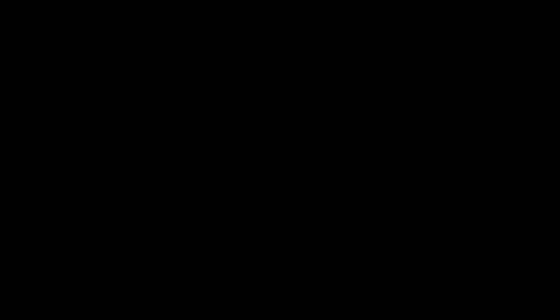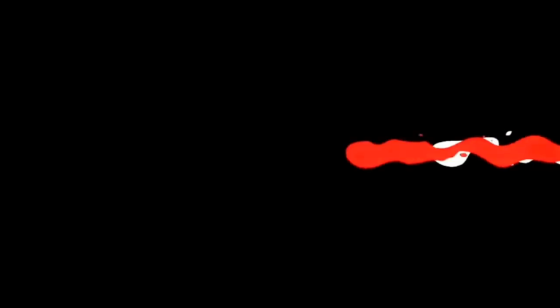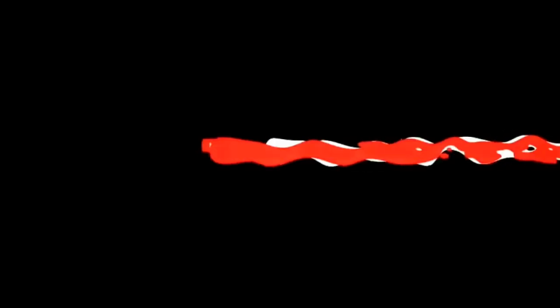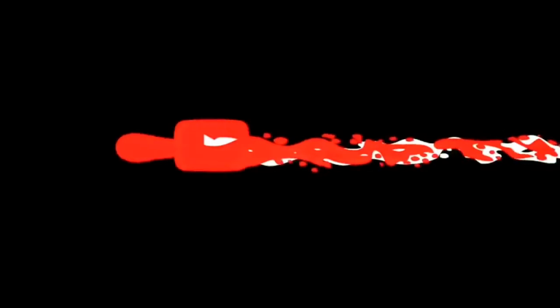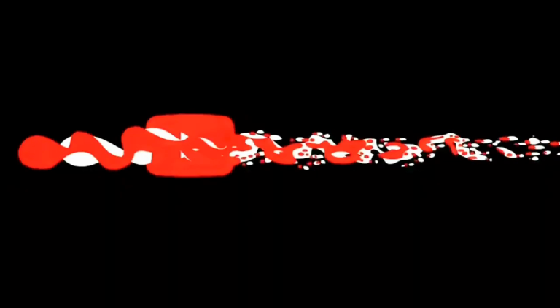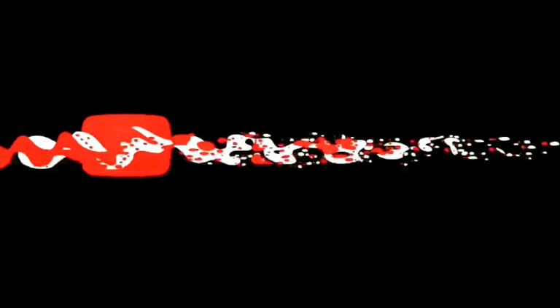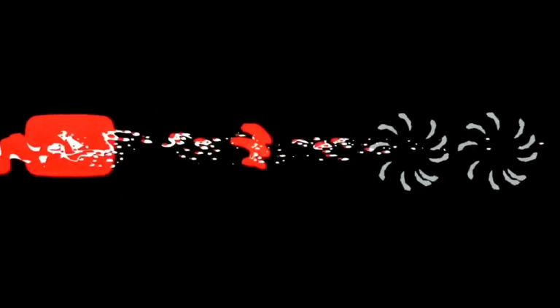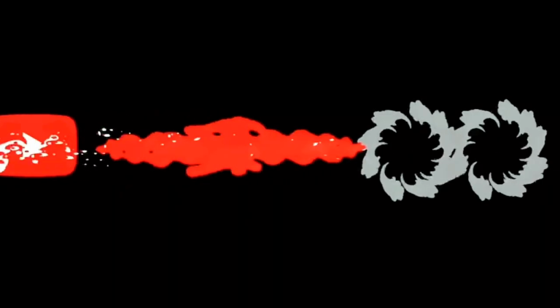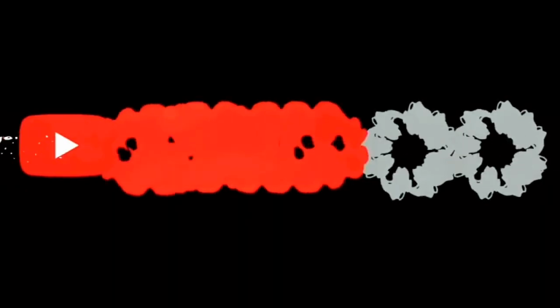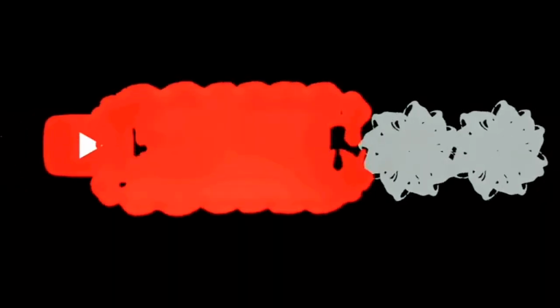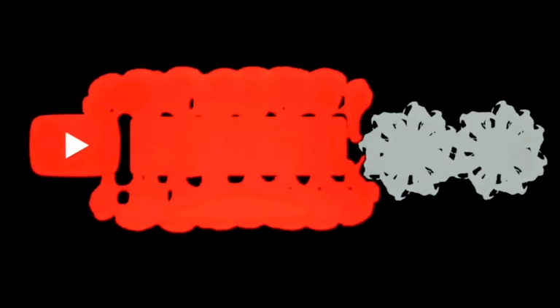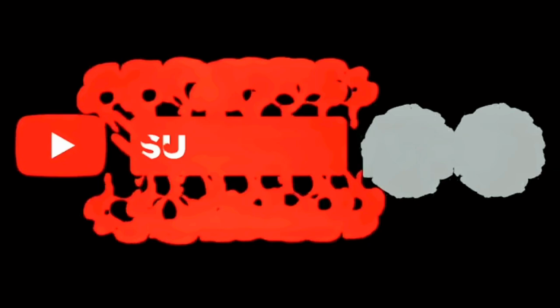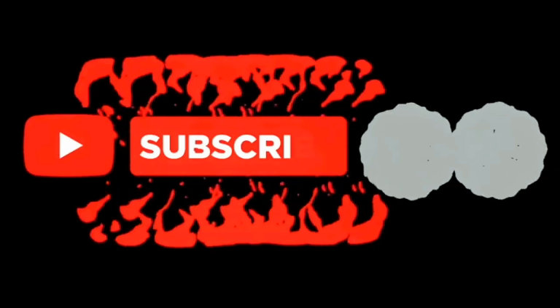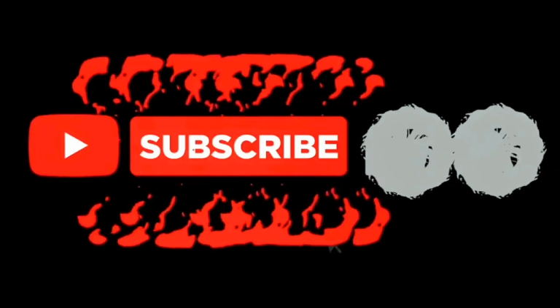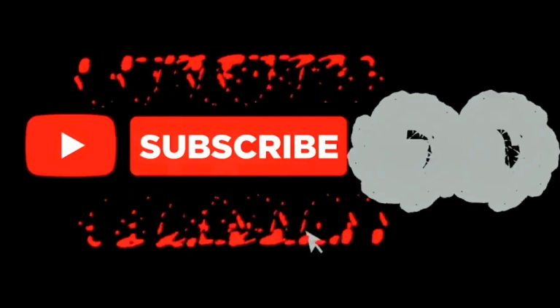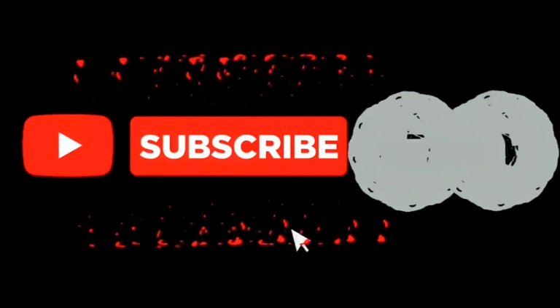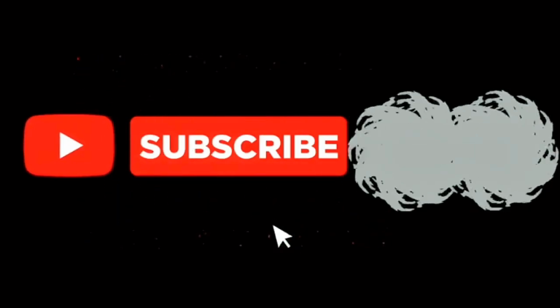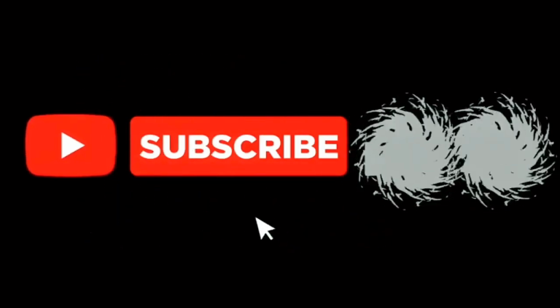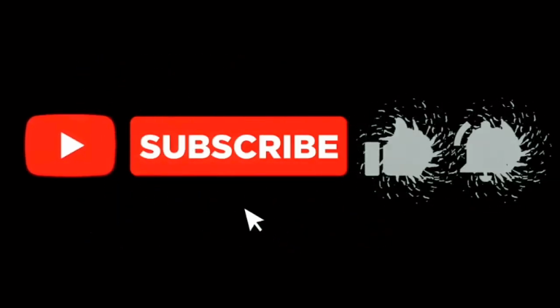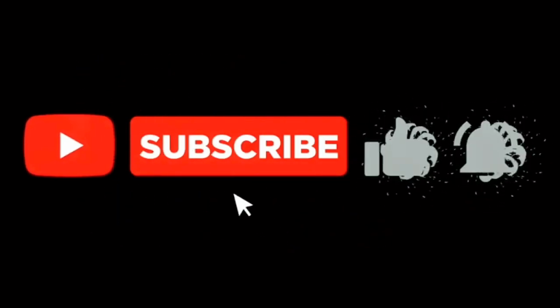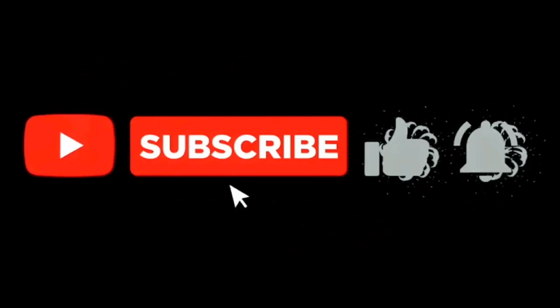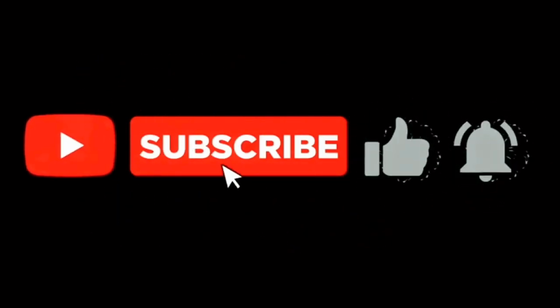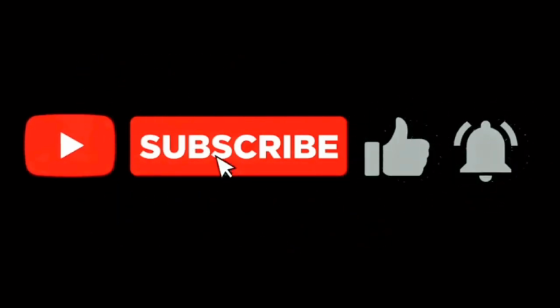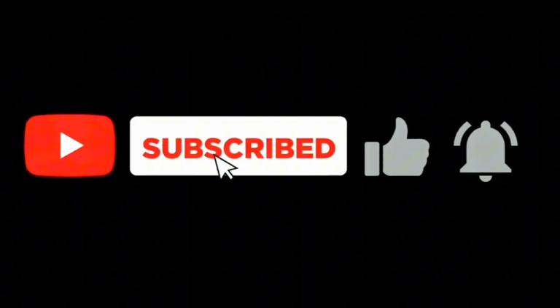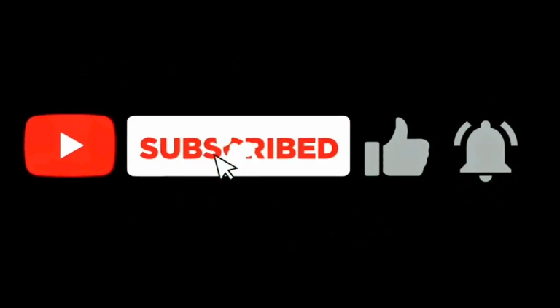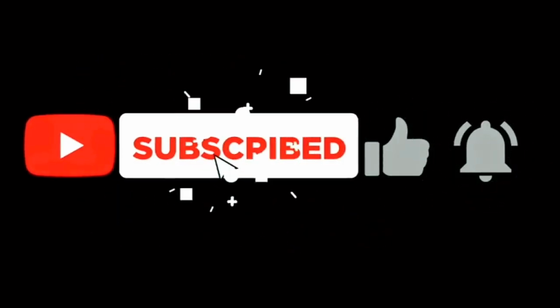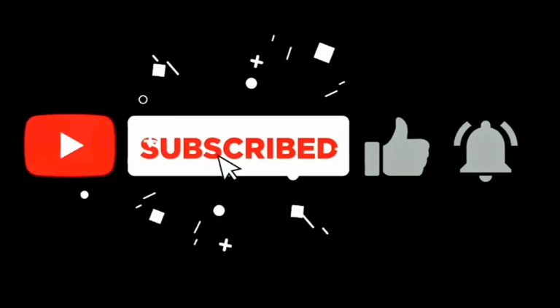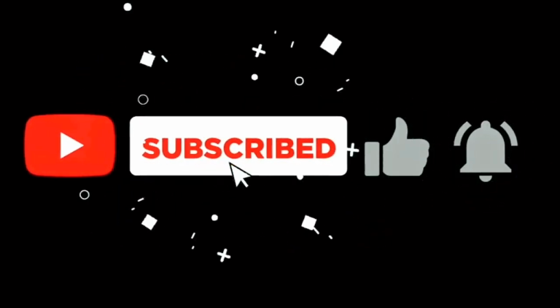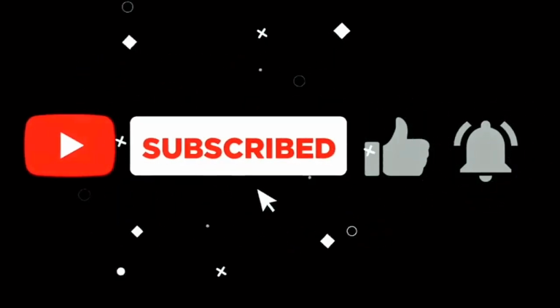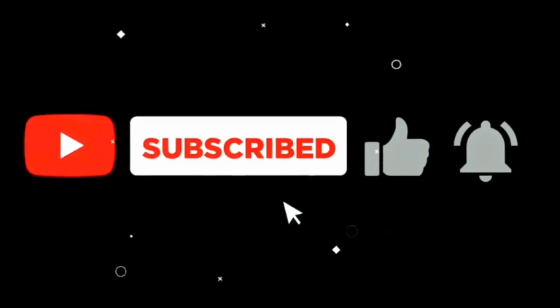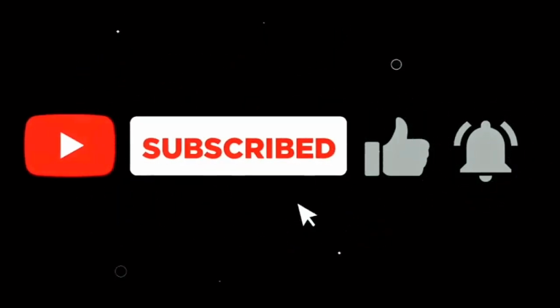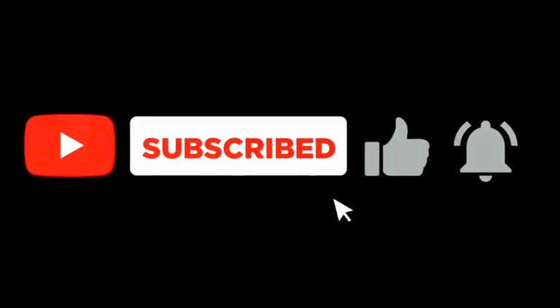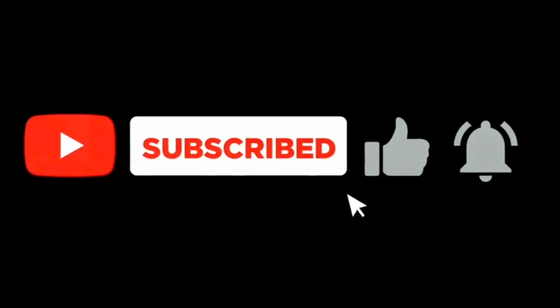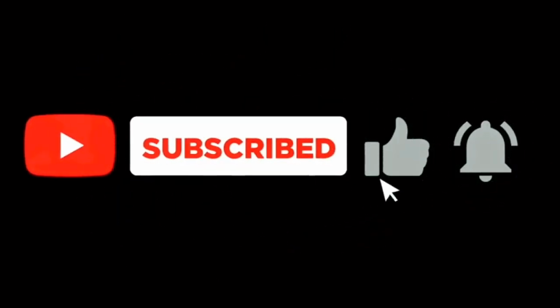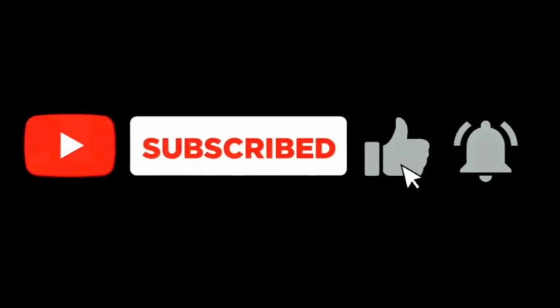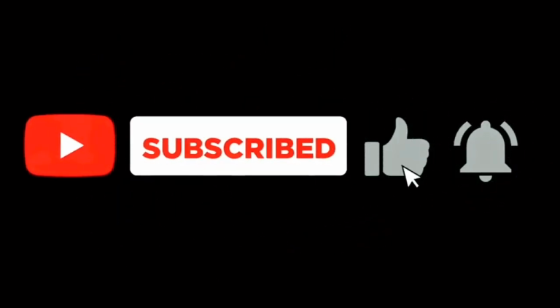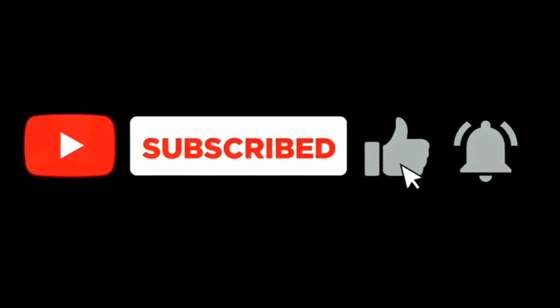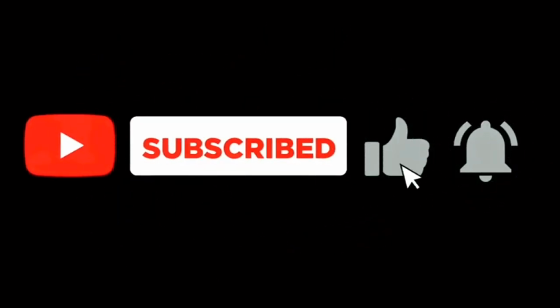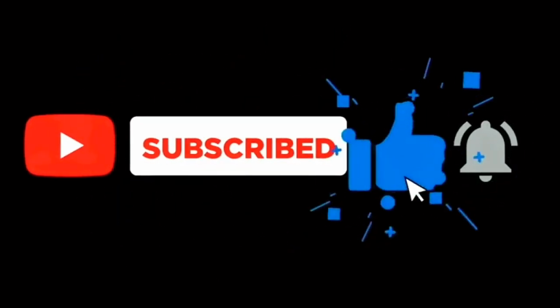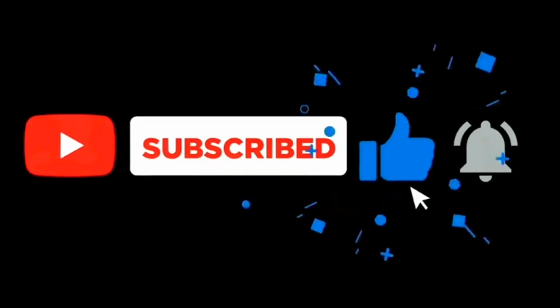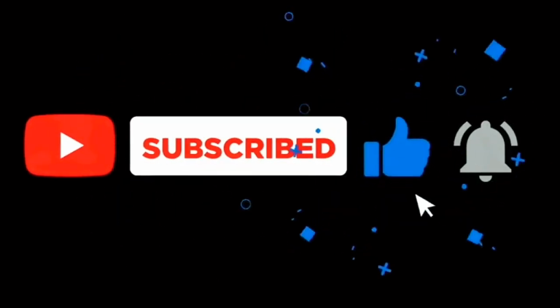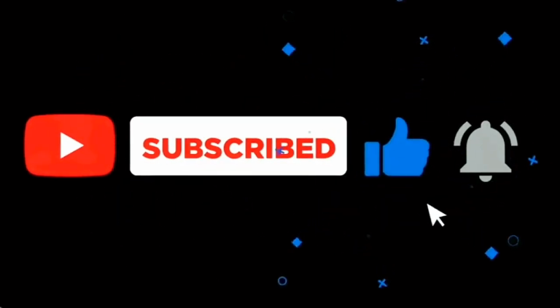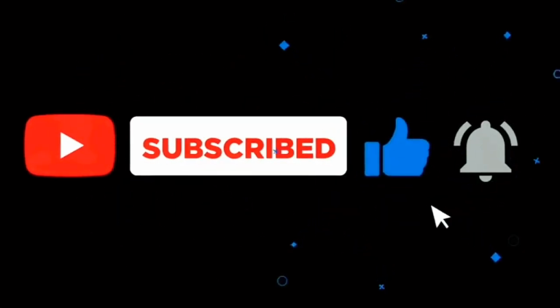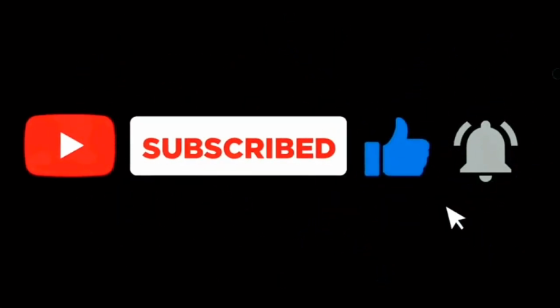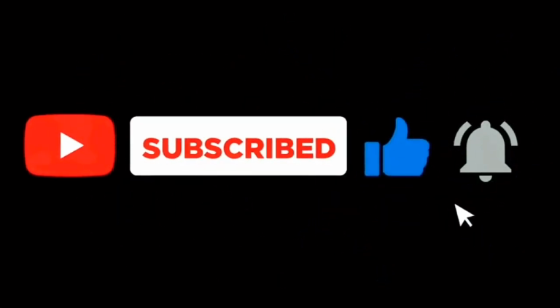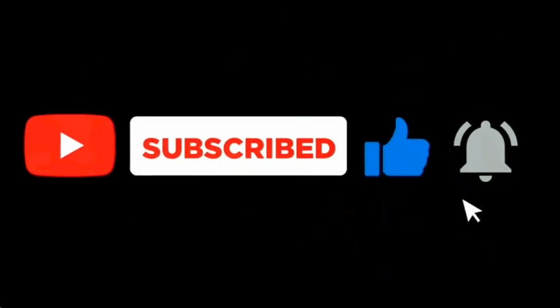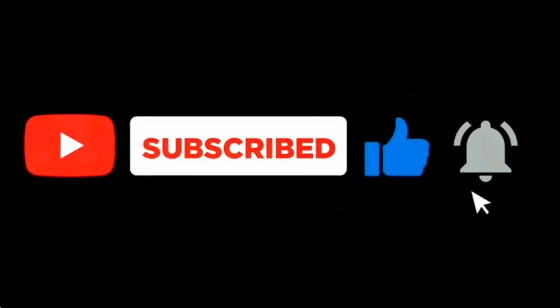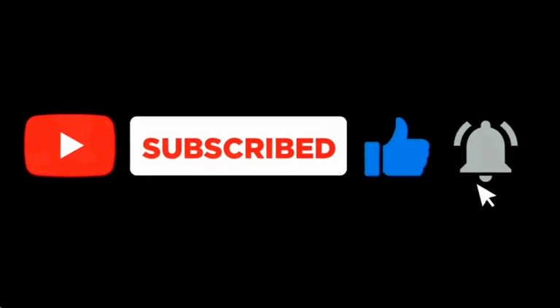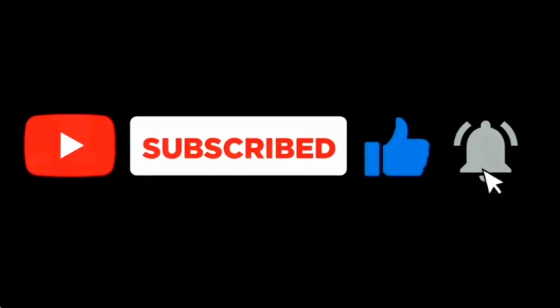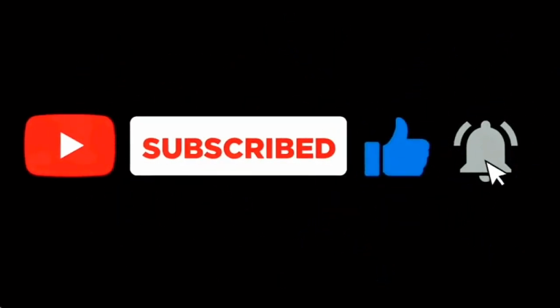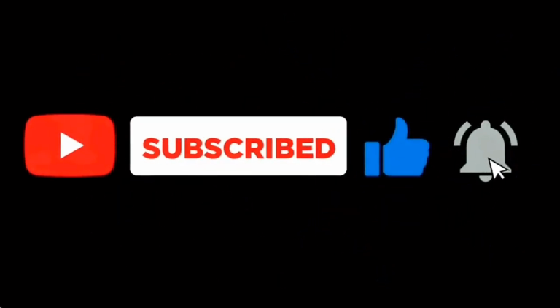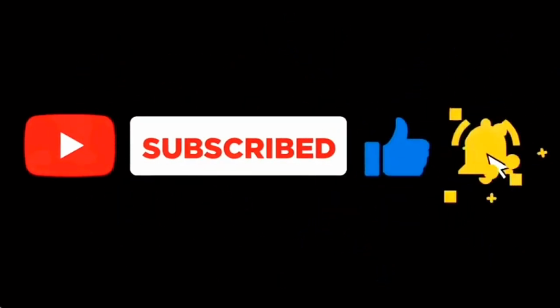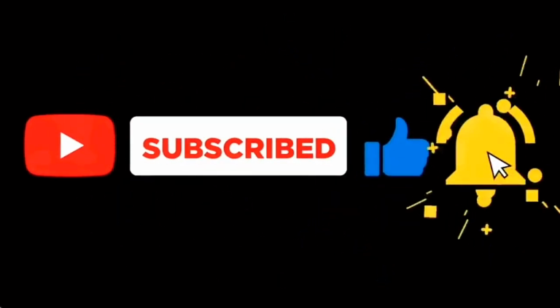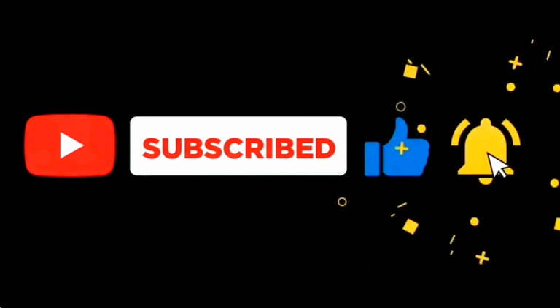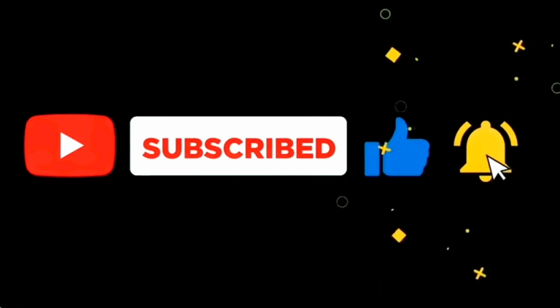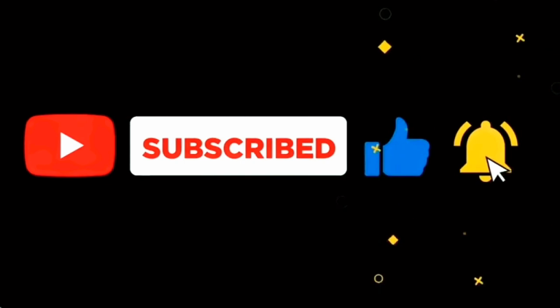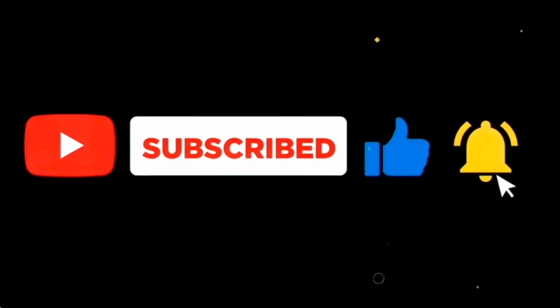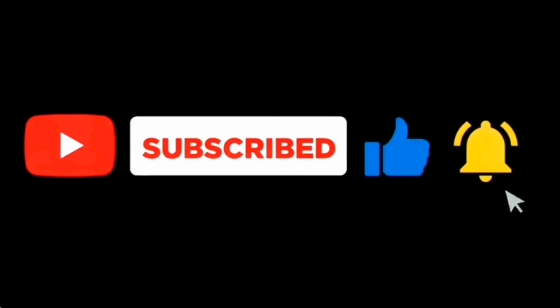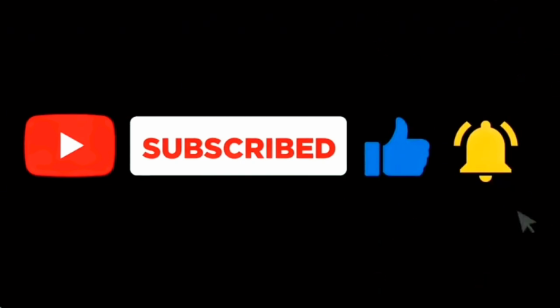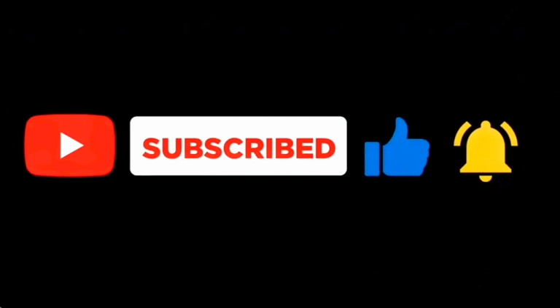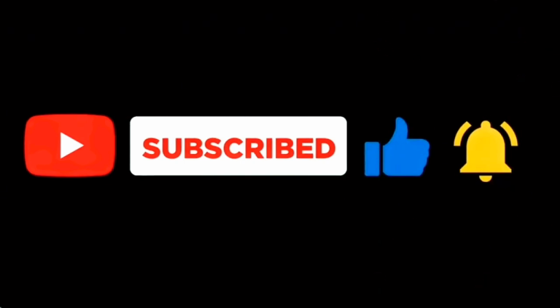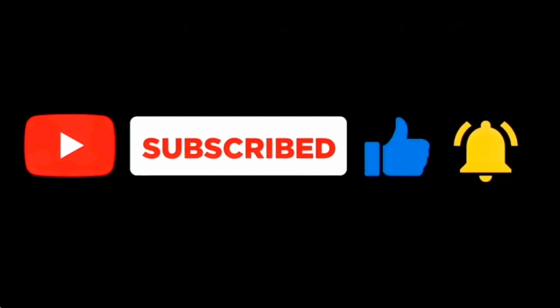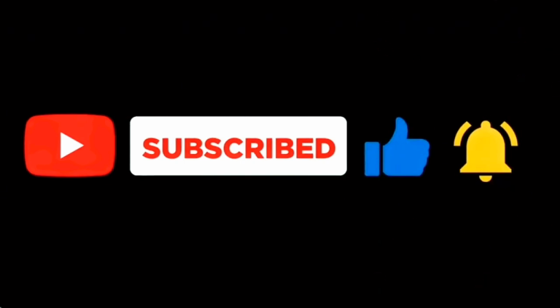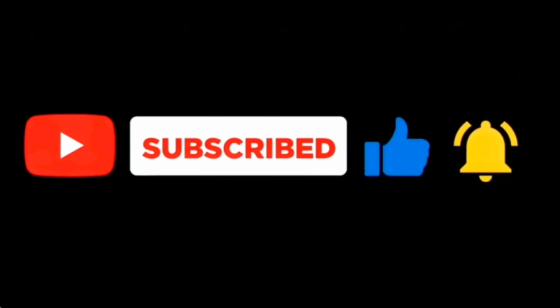Subscribe dulu biar makin semangat kontennya, guys. Jangan lupa klik subscribe, klik like, dan aktifkan lonceng notifikasi. Makasih.